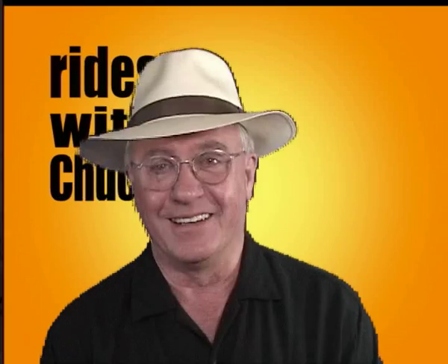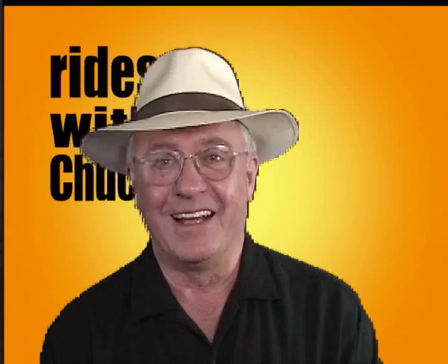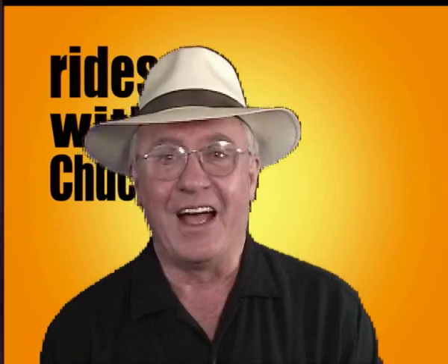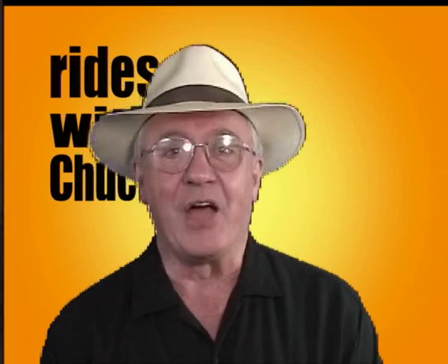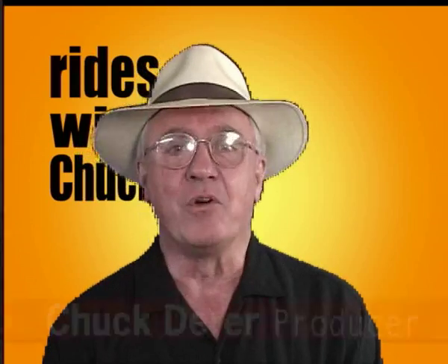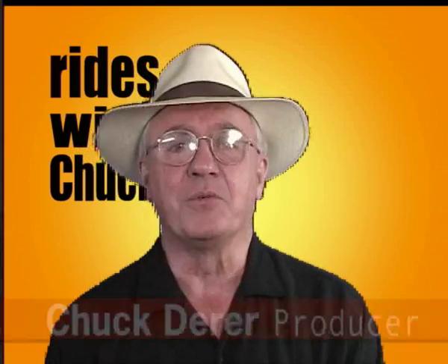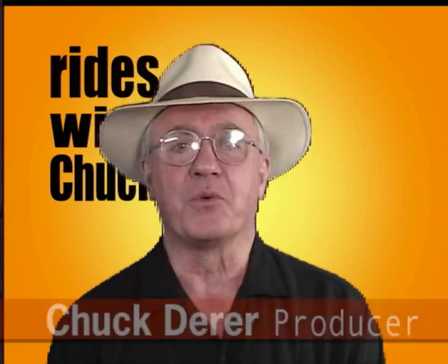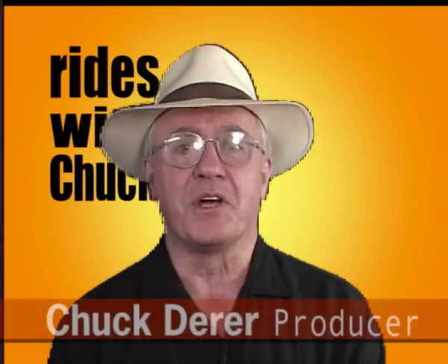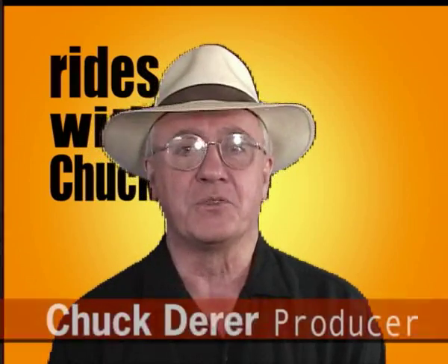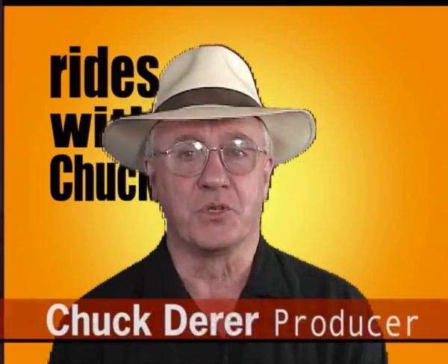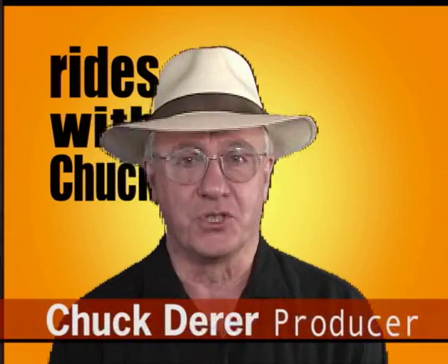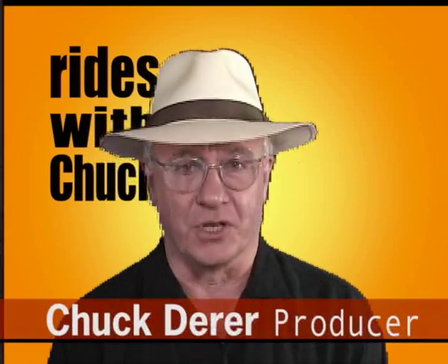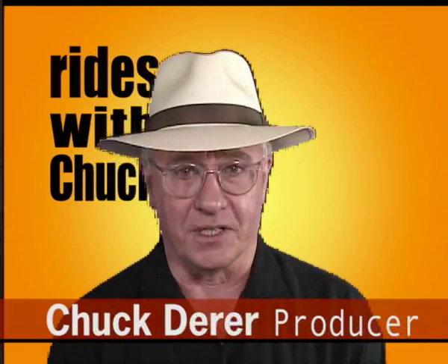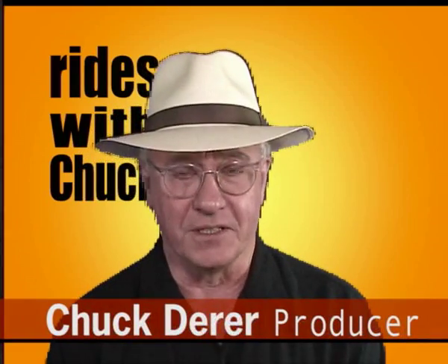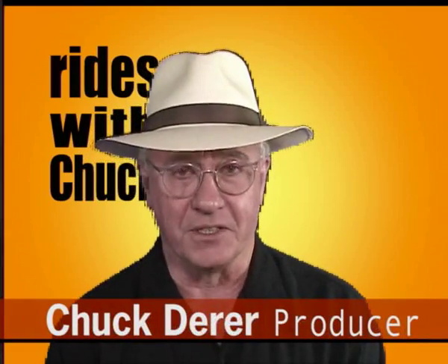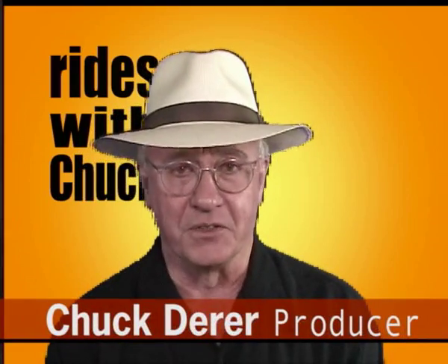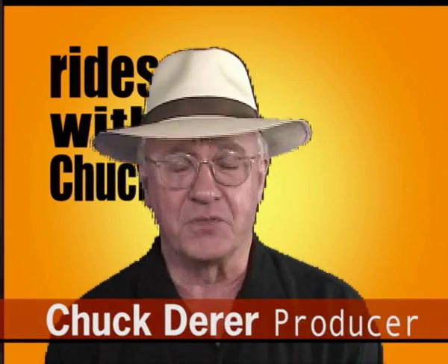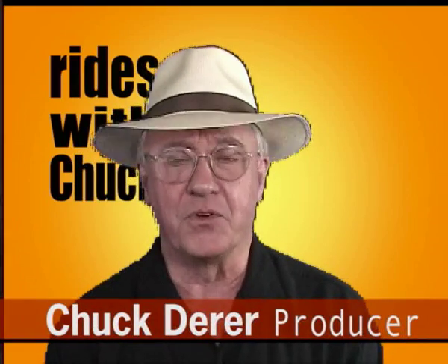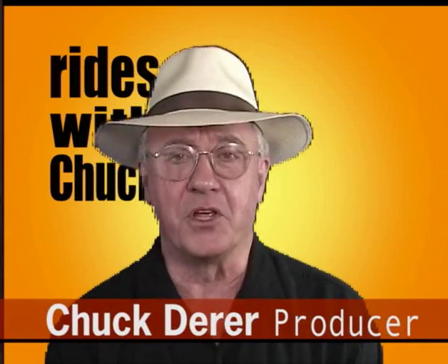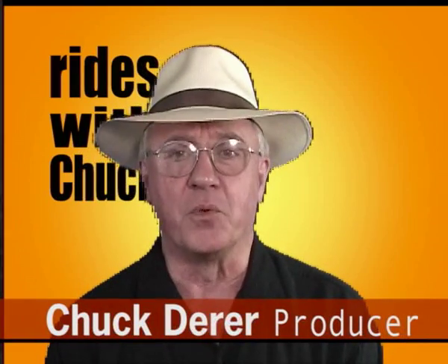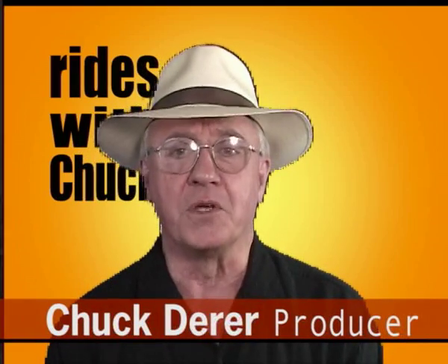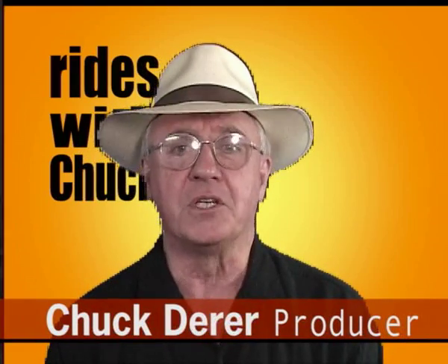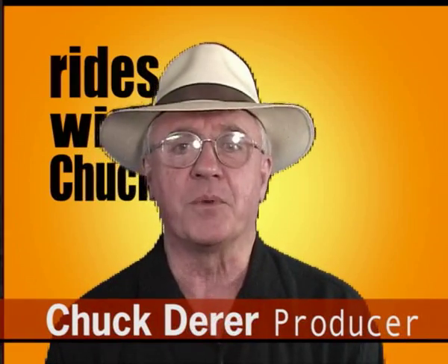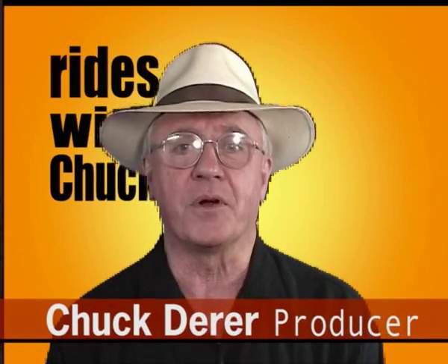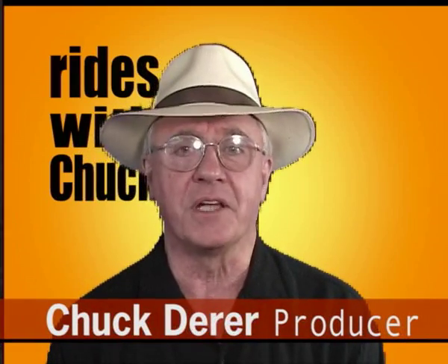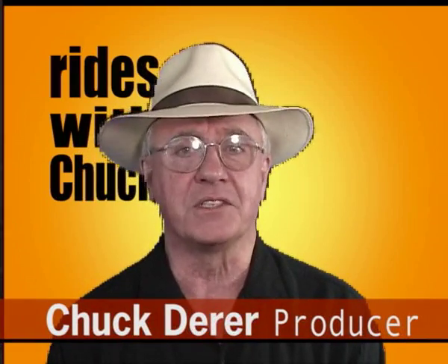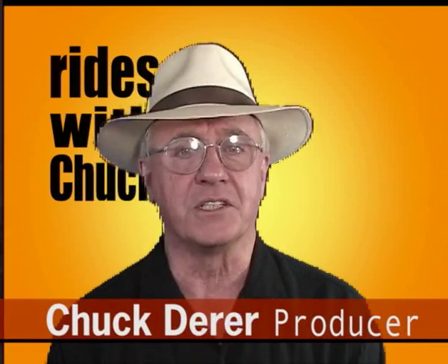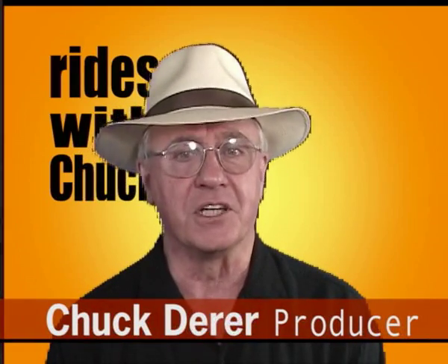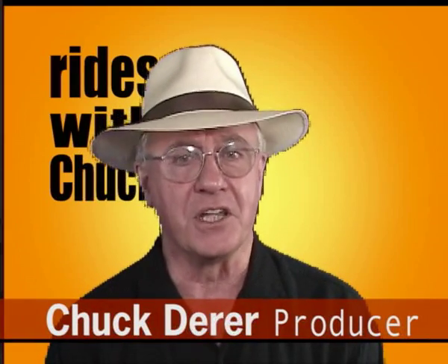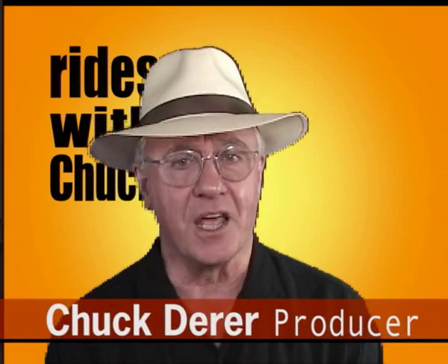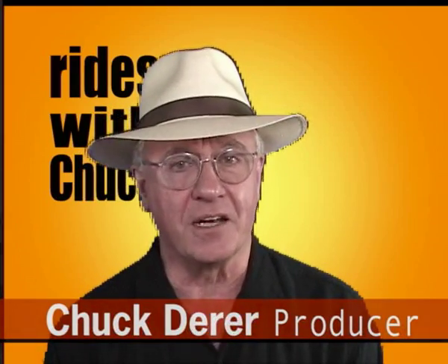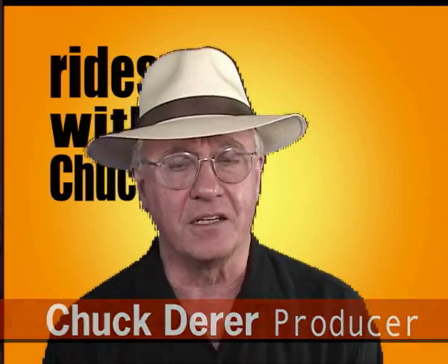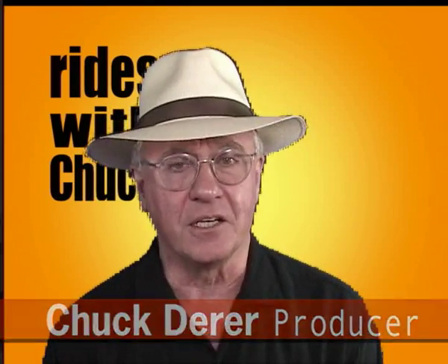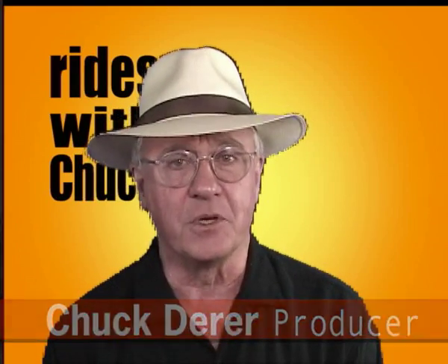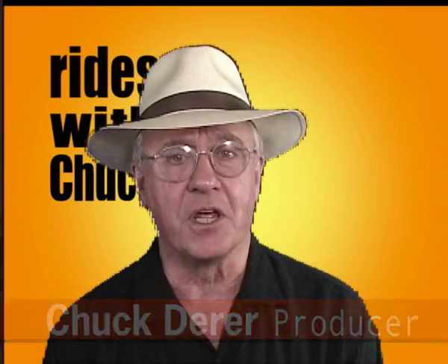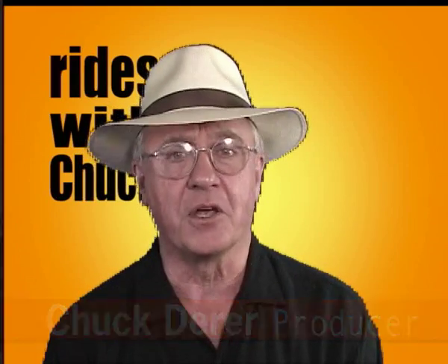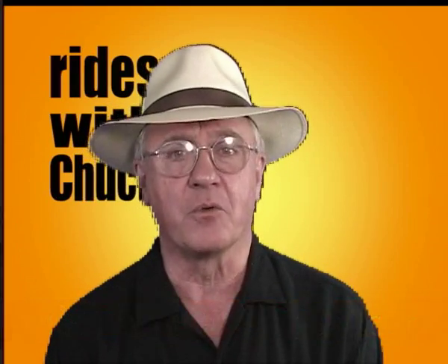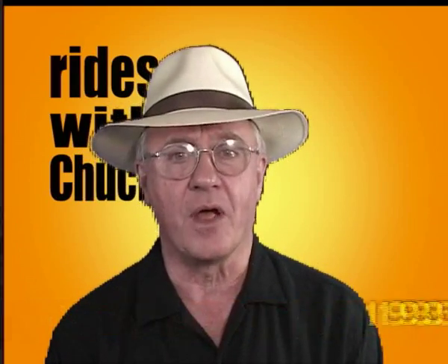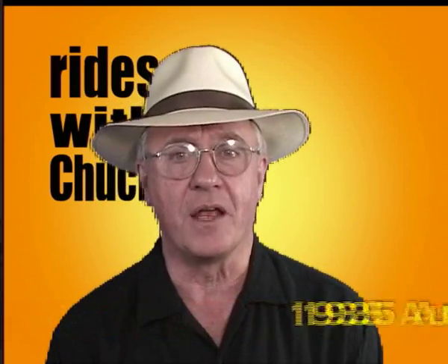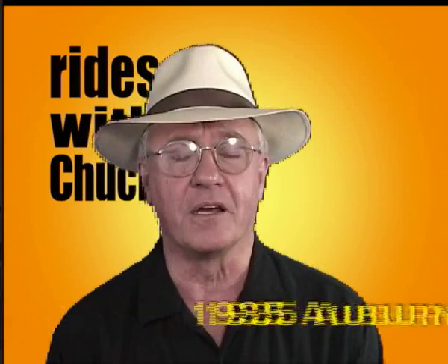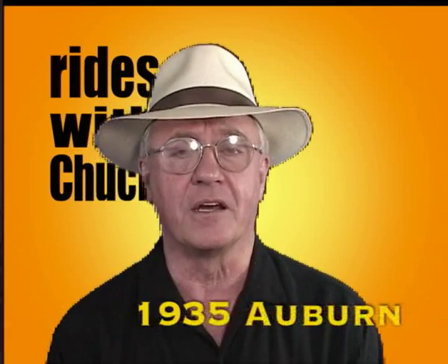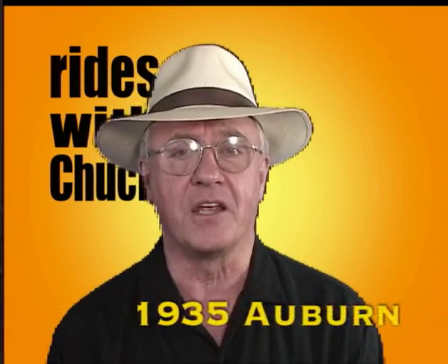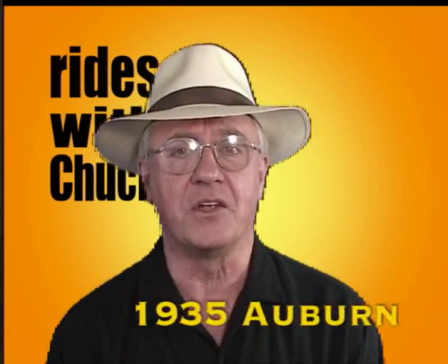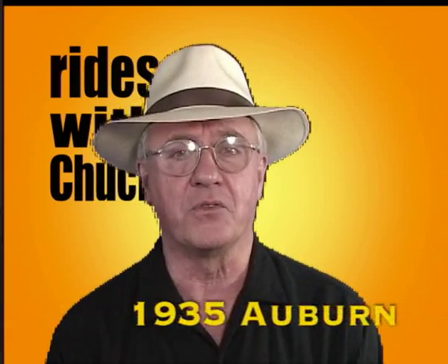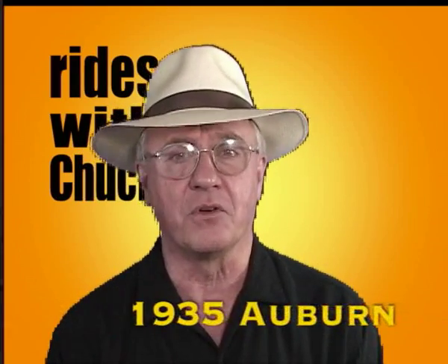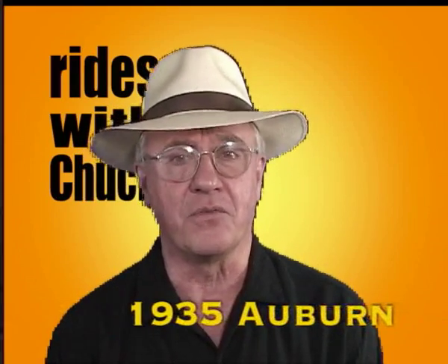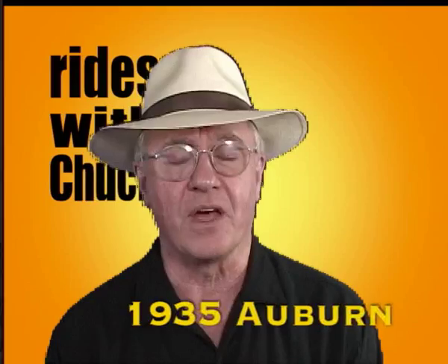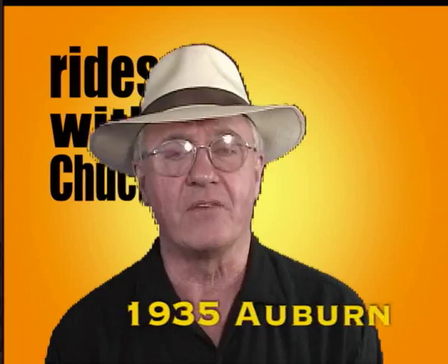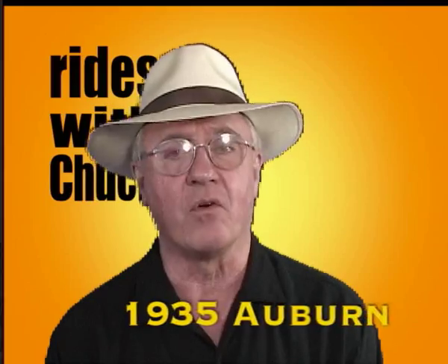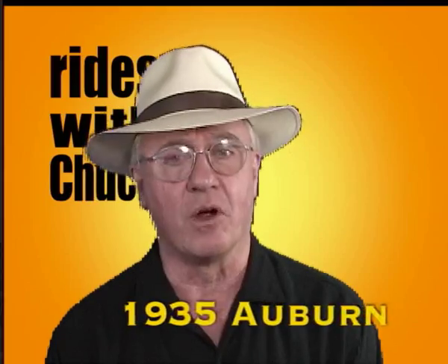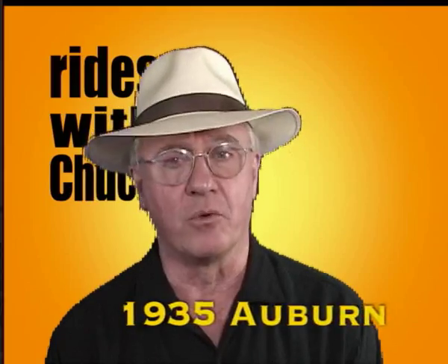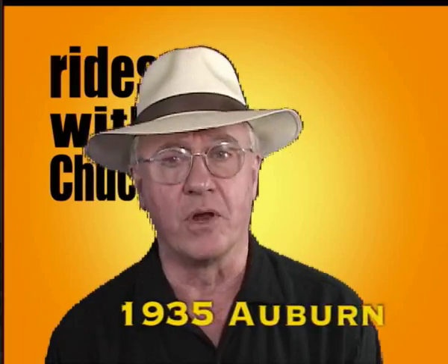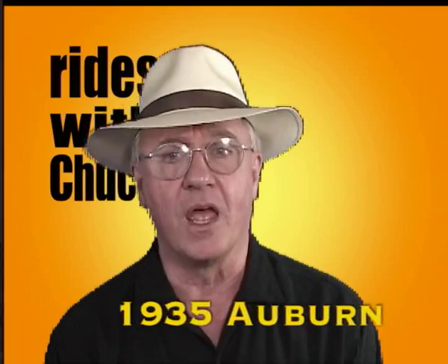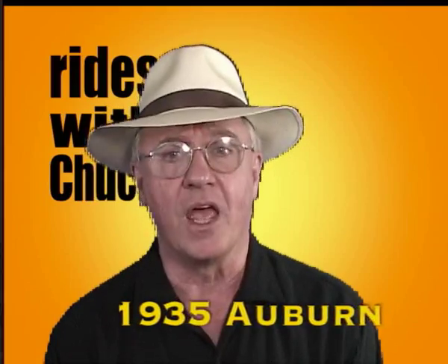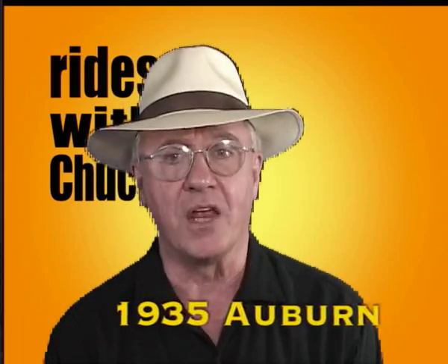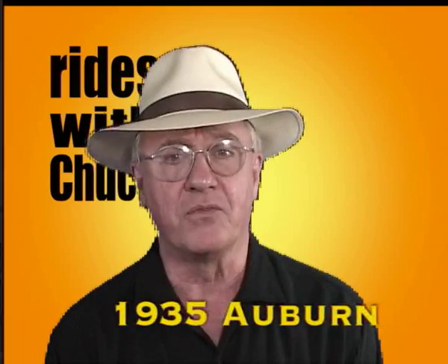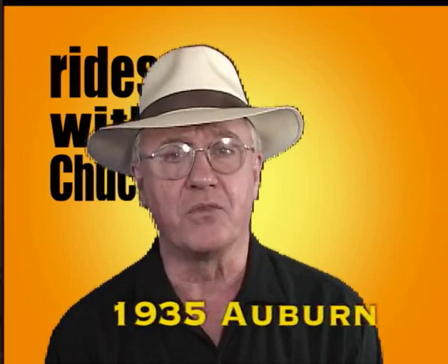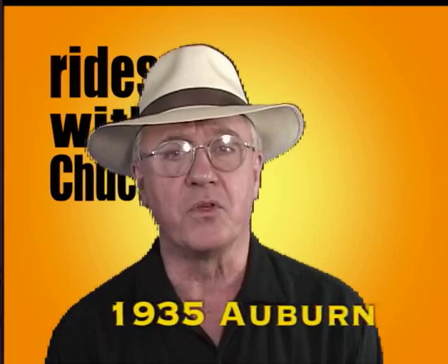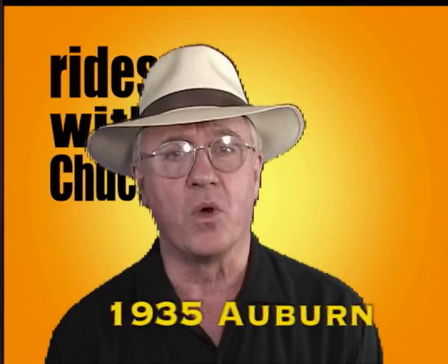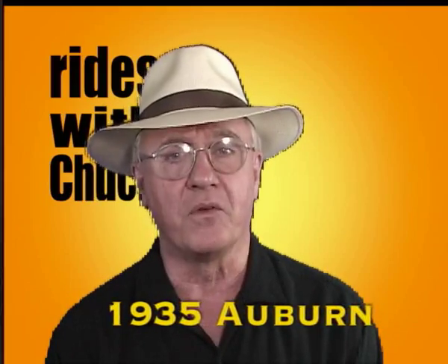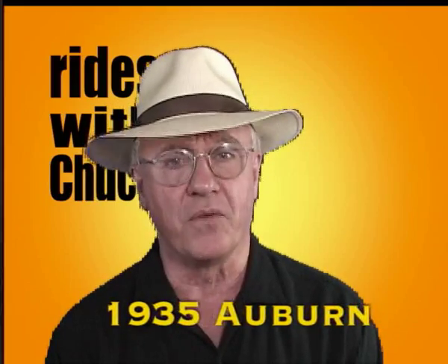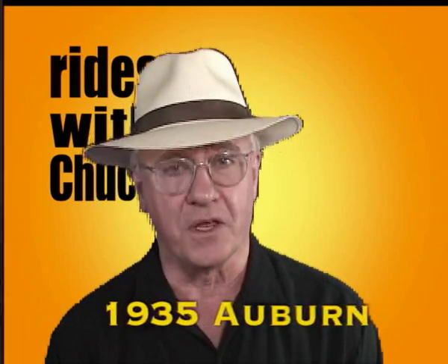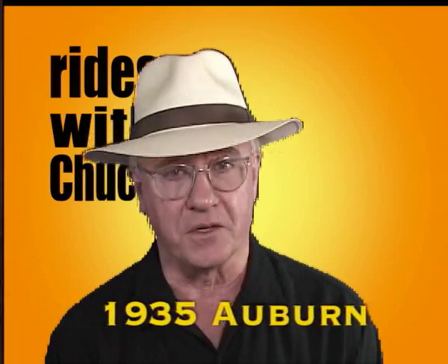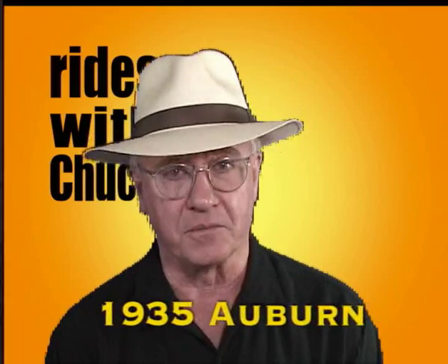Hi, welcome to Rise with Chuck. In this video, we tip our hats to Indiana and we take a ride in a 1935 Auburn 851 Phaeton.